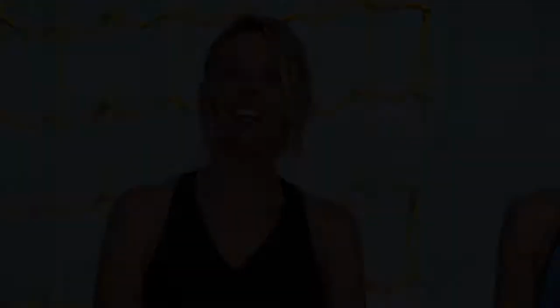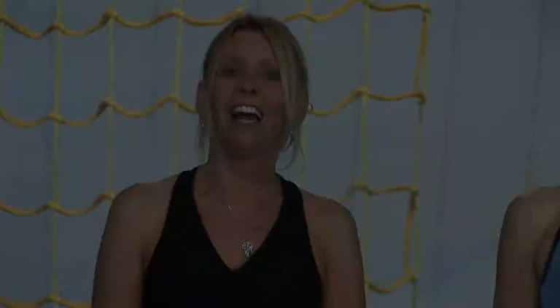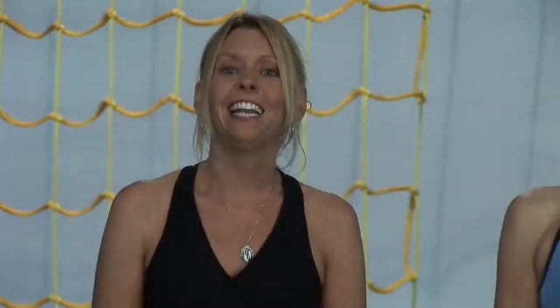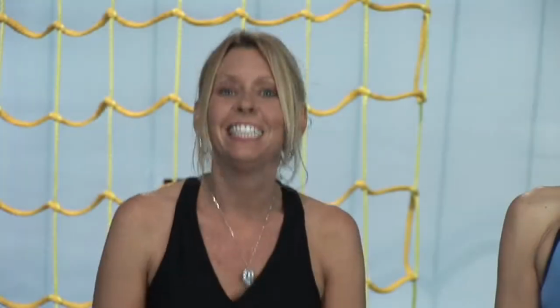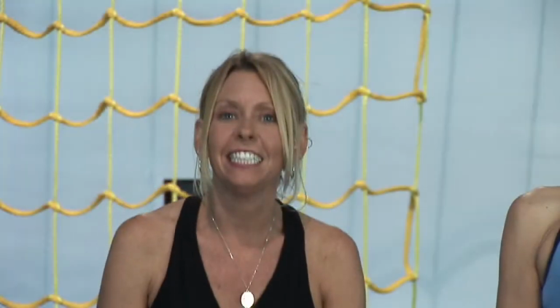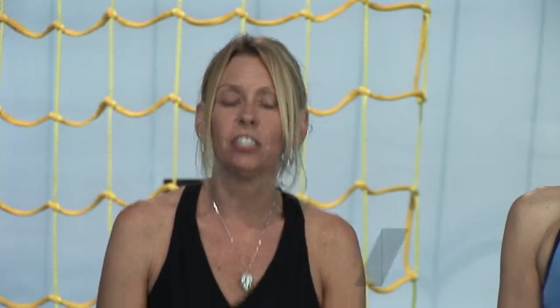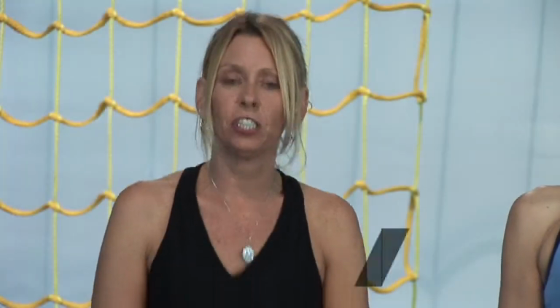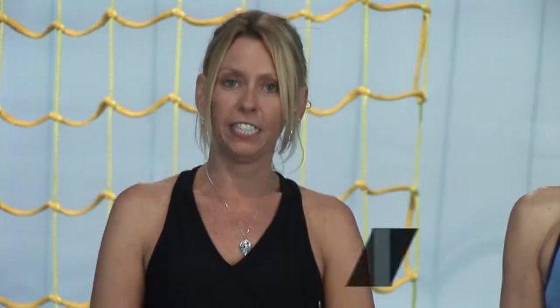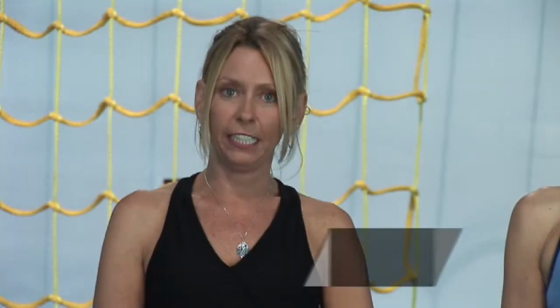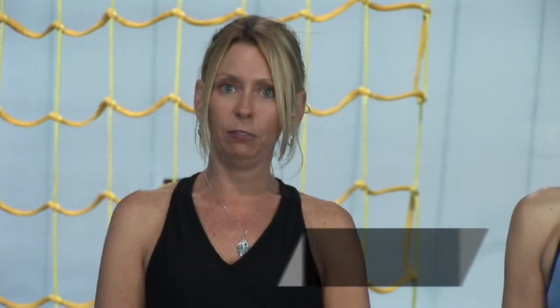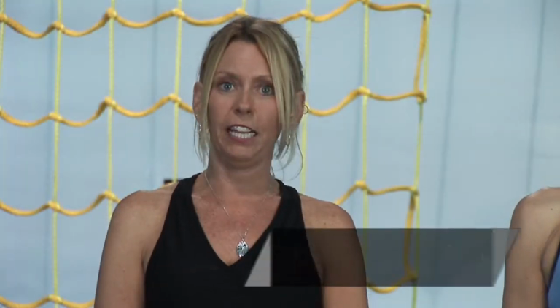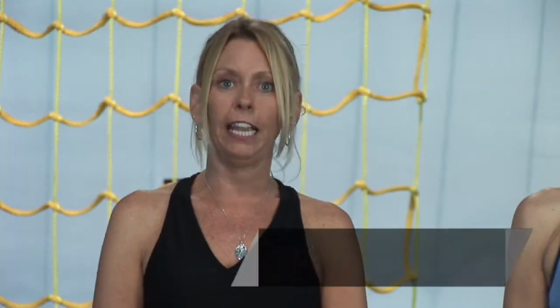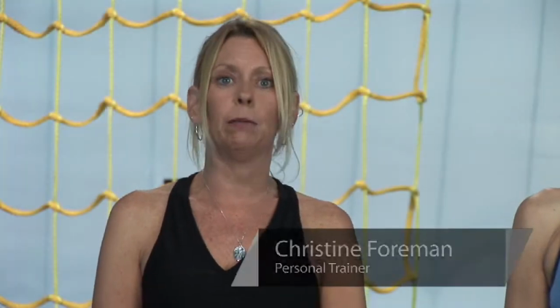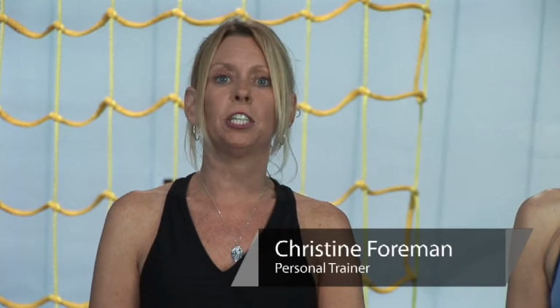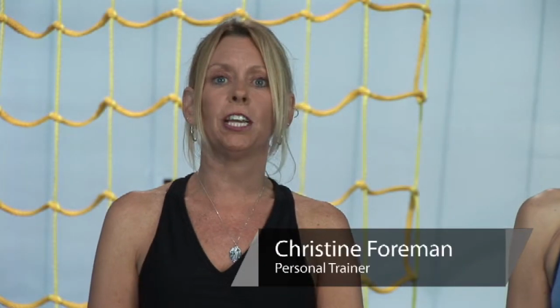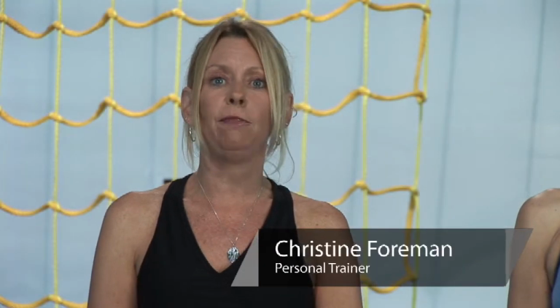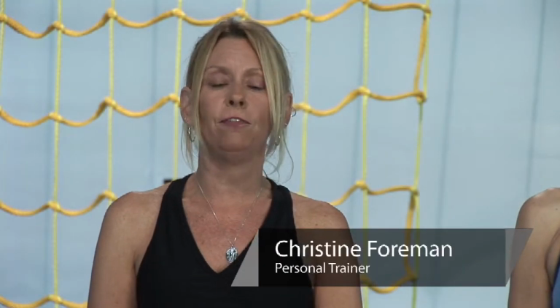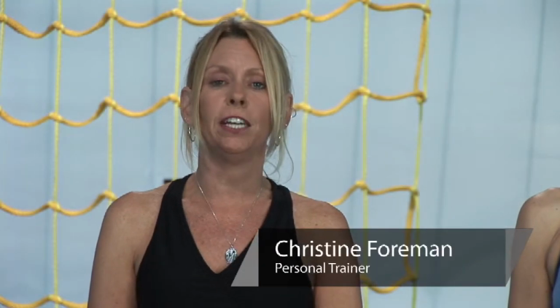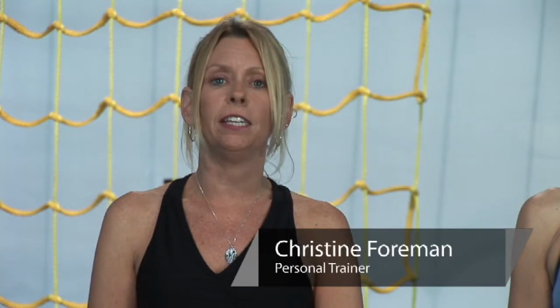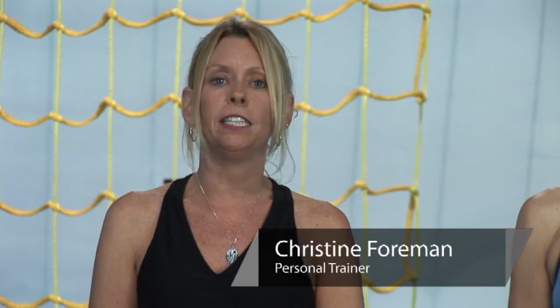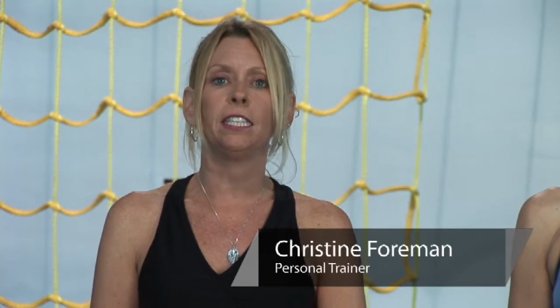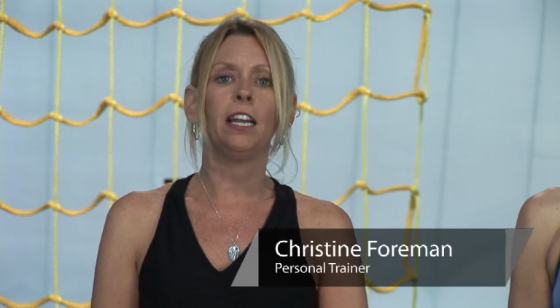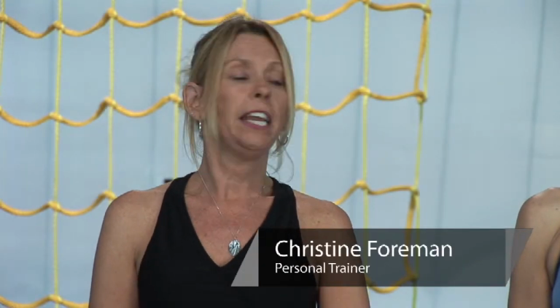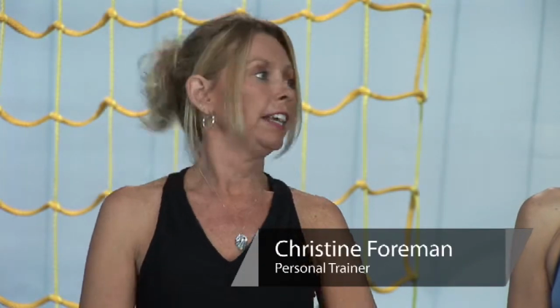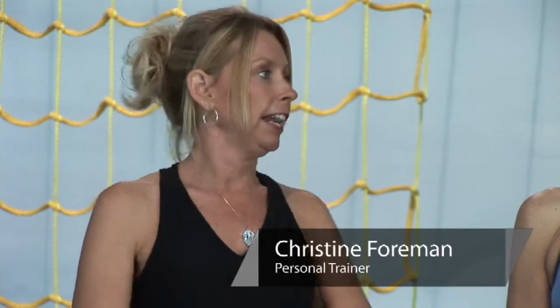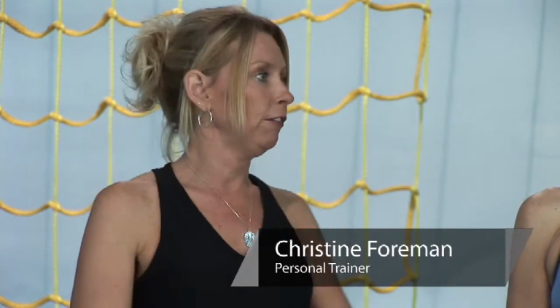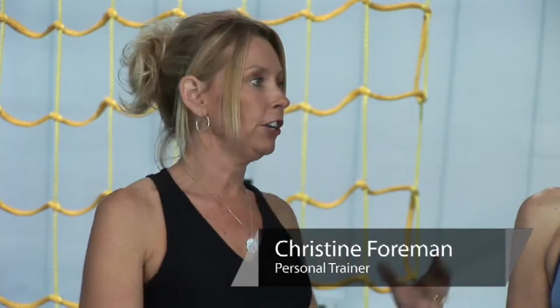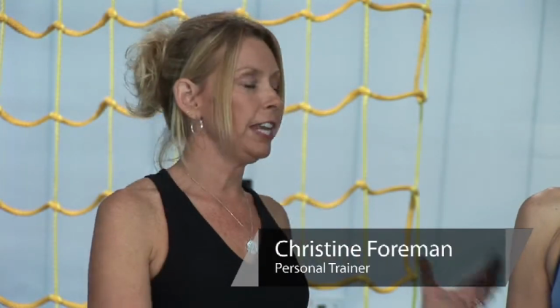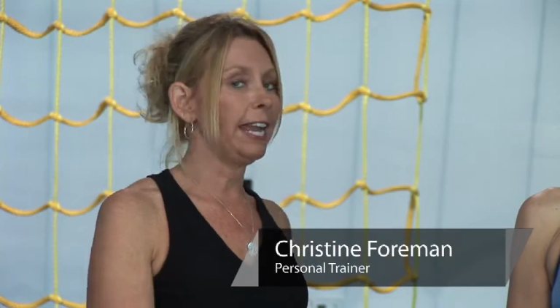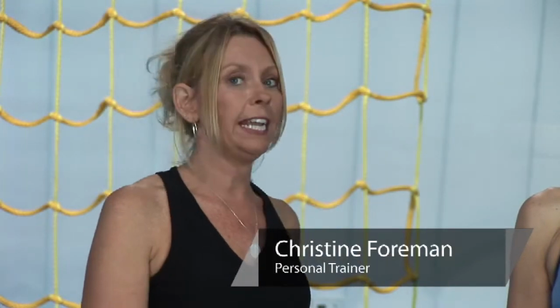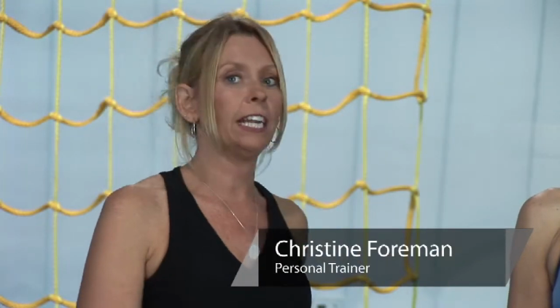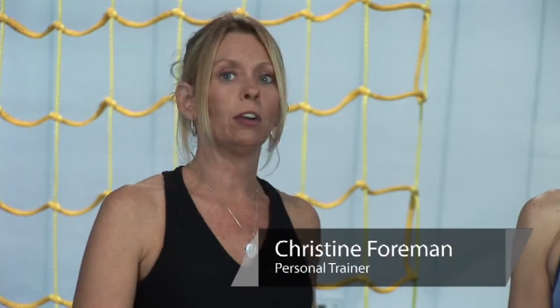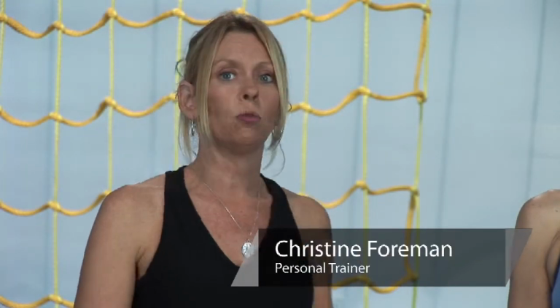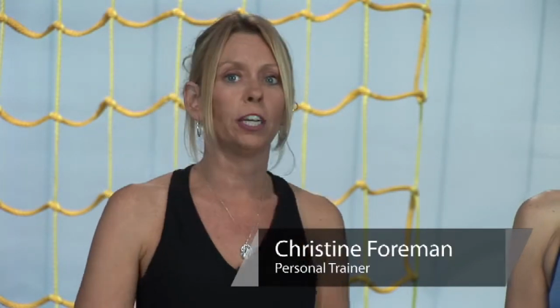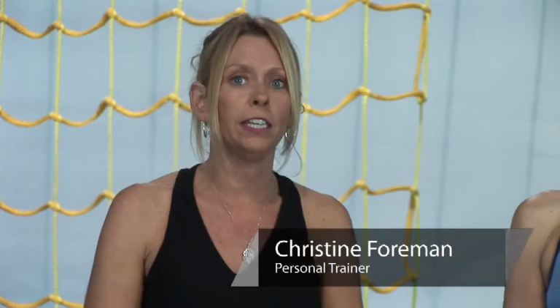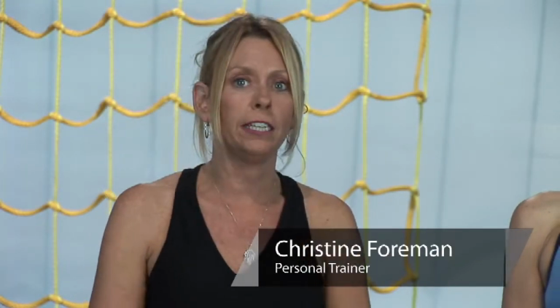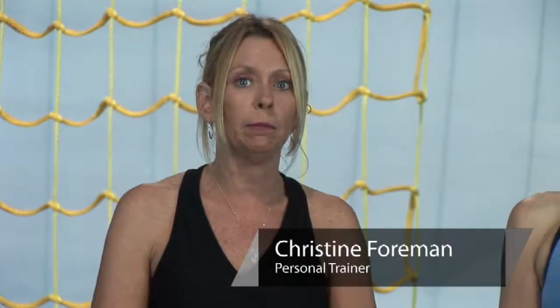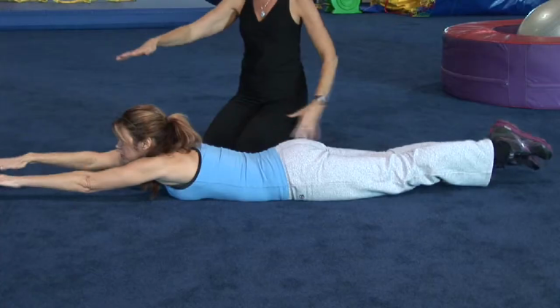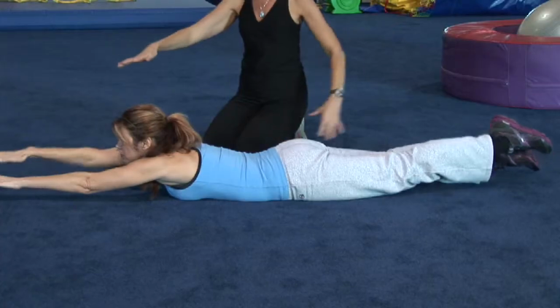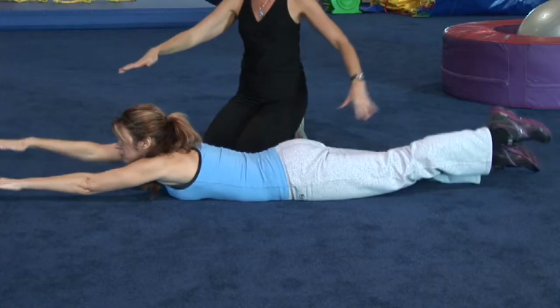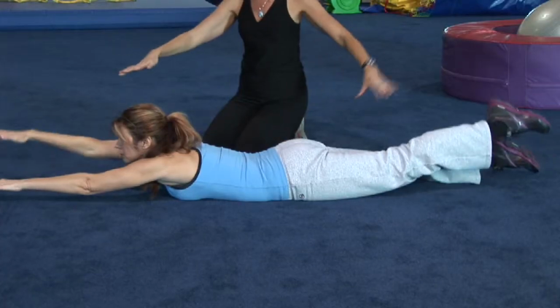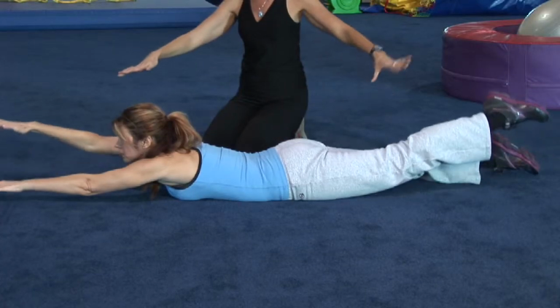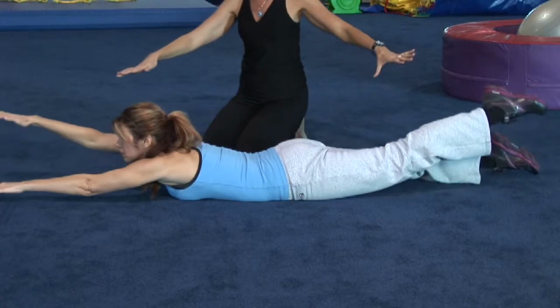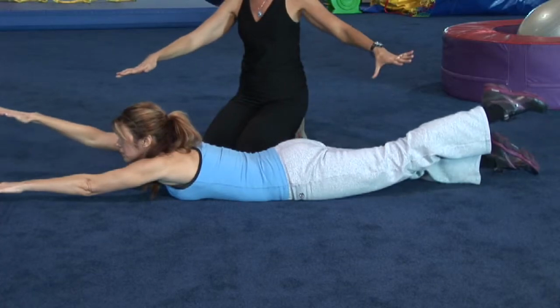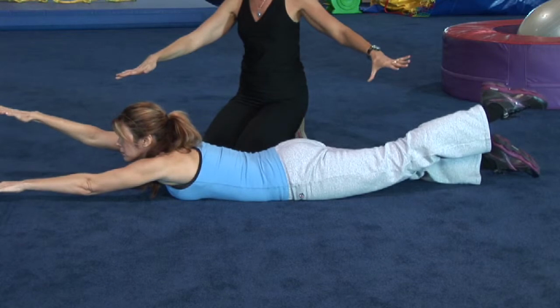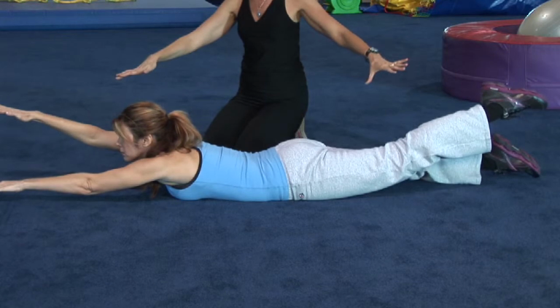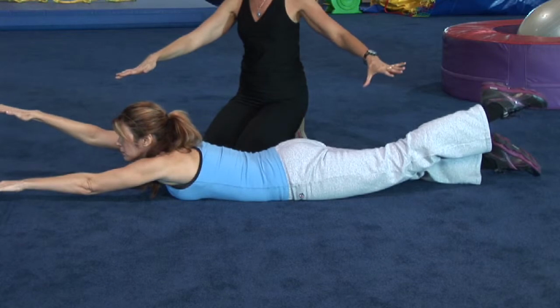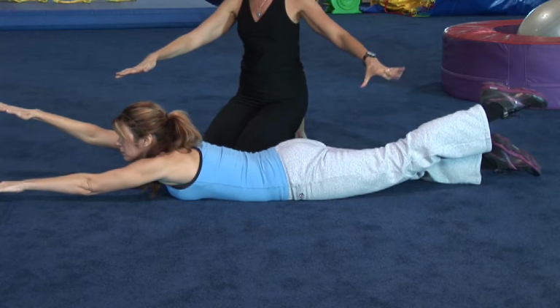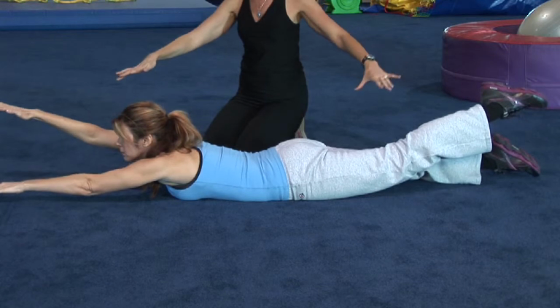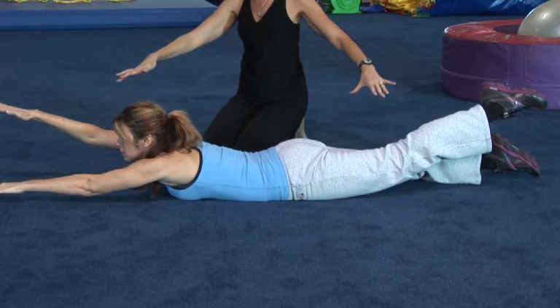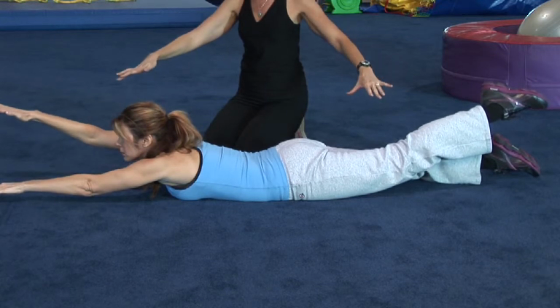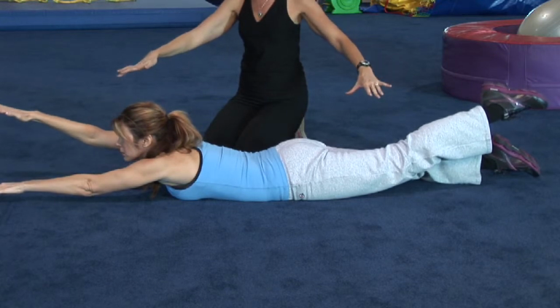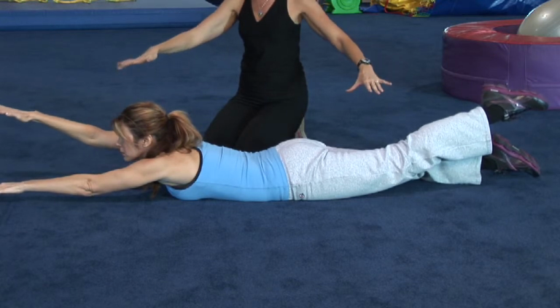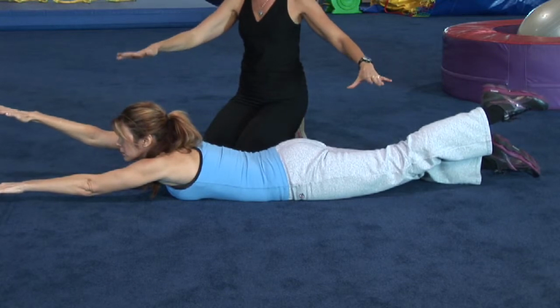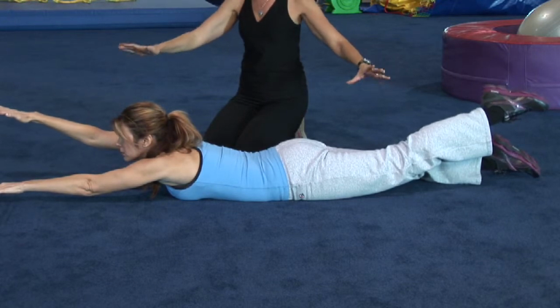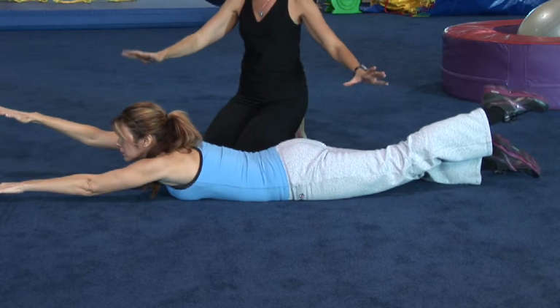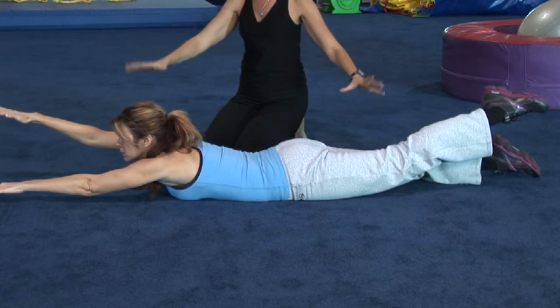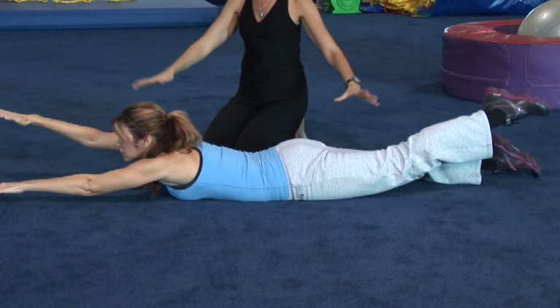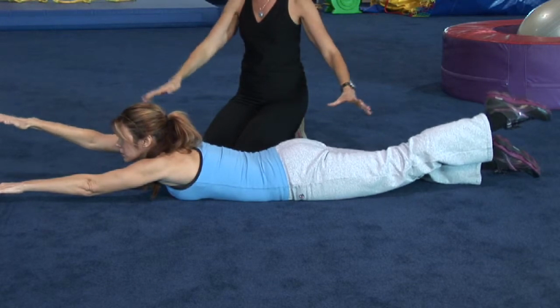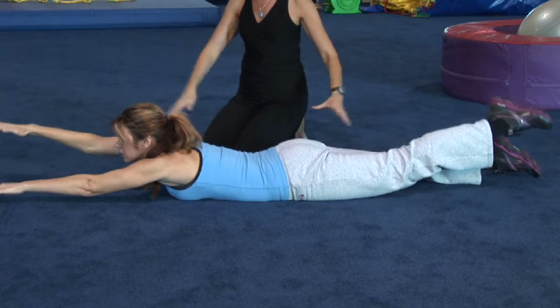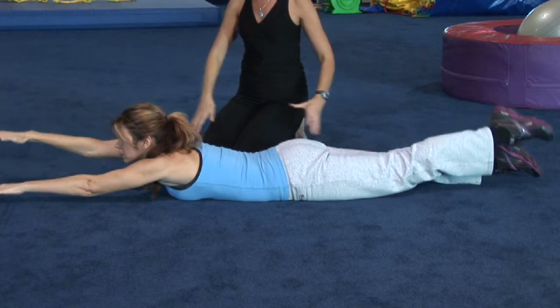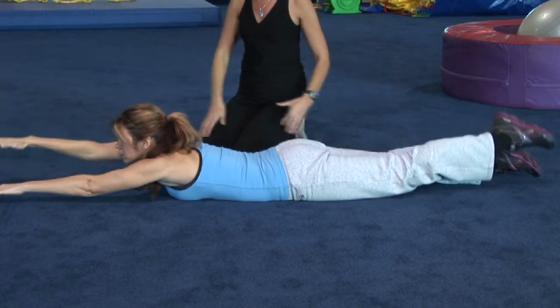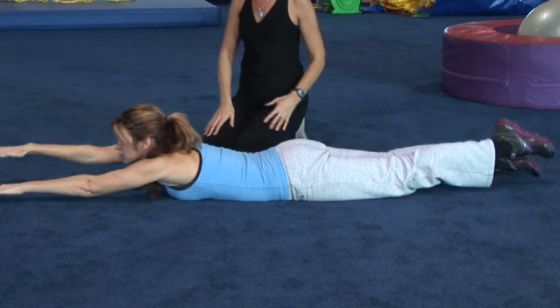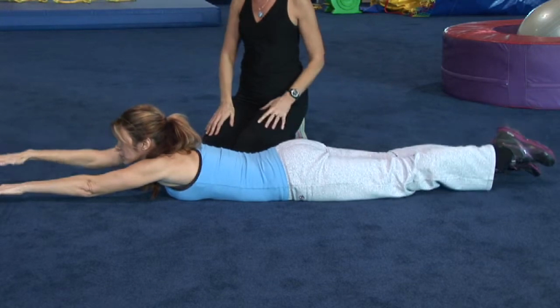Hi, this is Christine with Hammer Time Fitness and I have Renee here and we're going to demonstrate some strength exercises to prevent back pain.